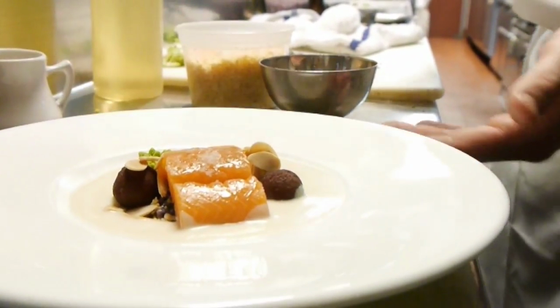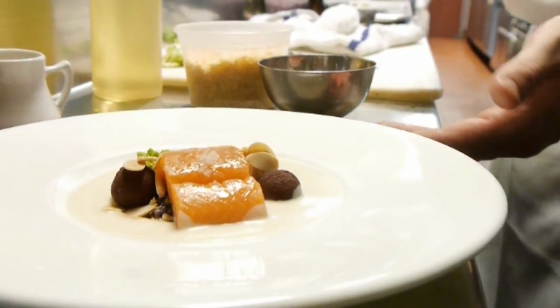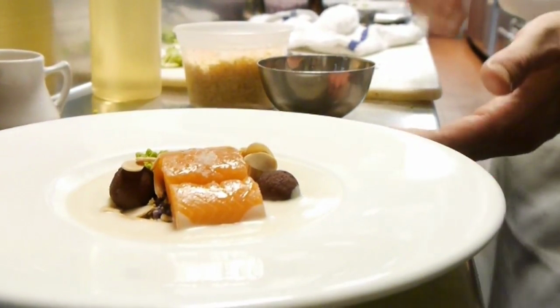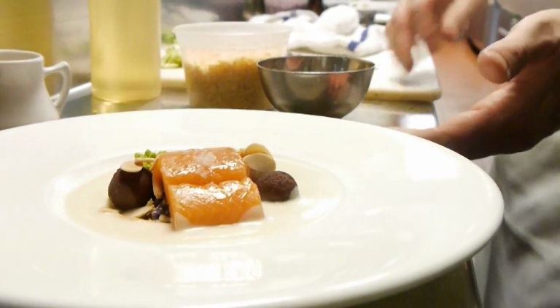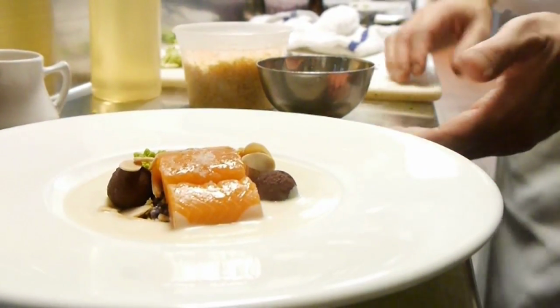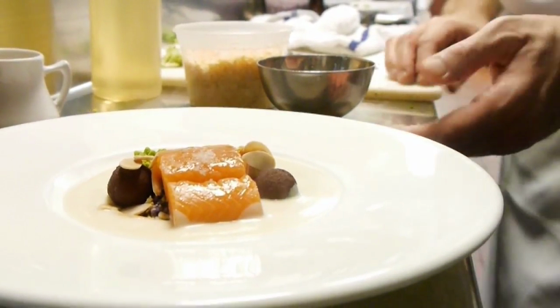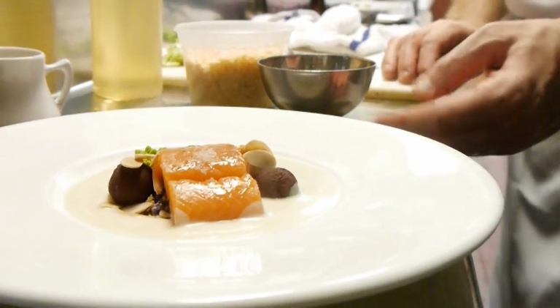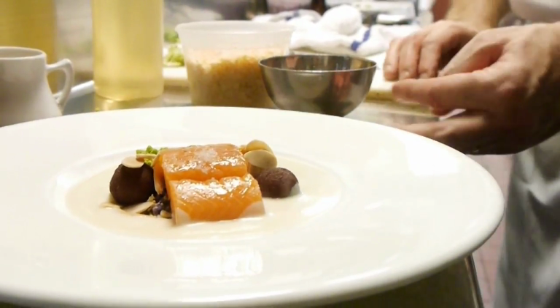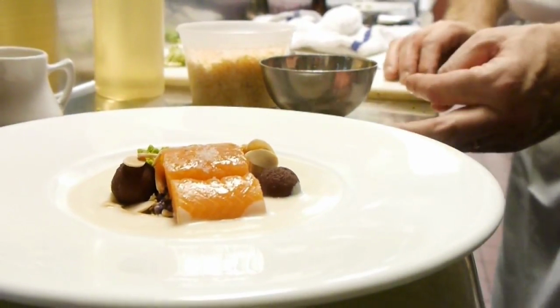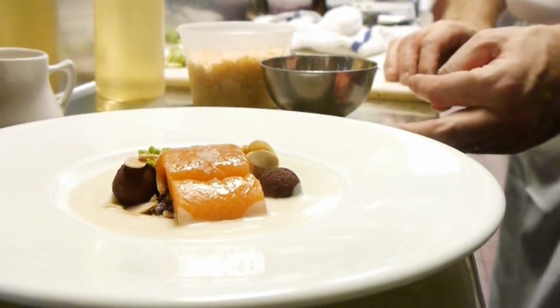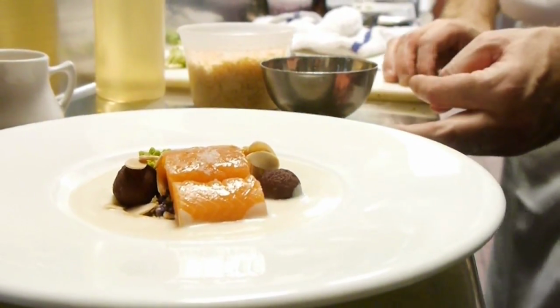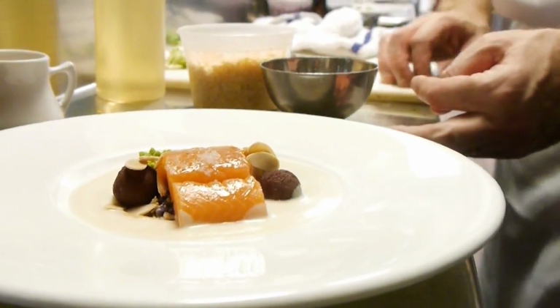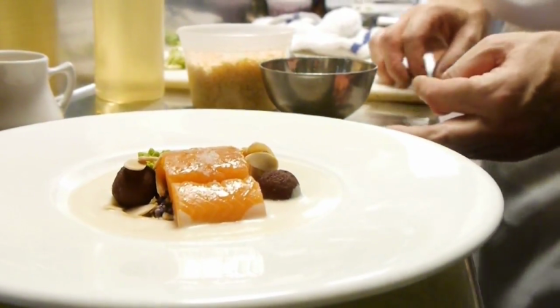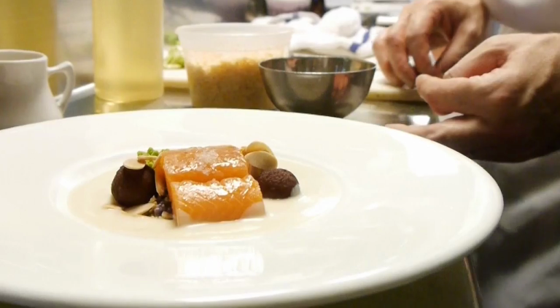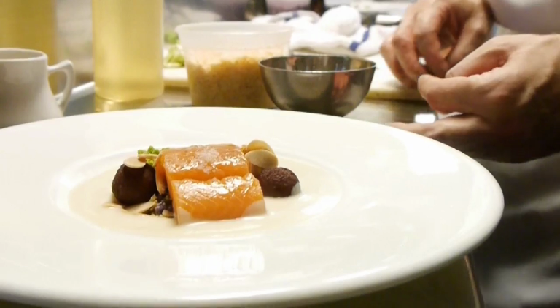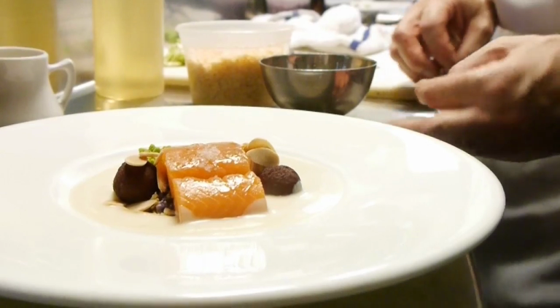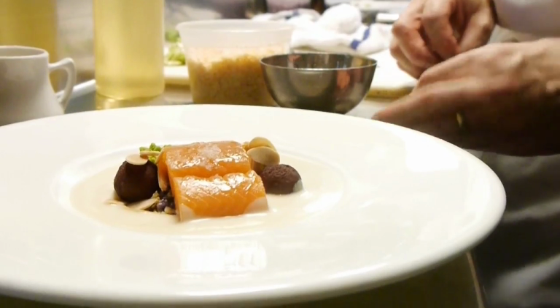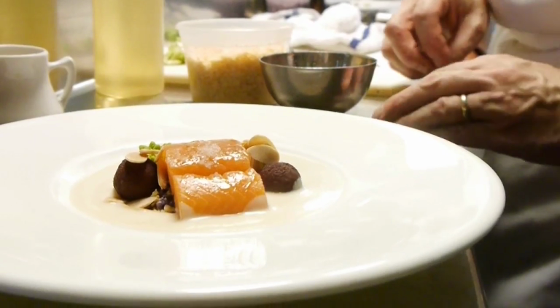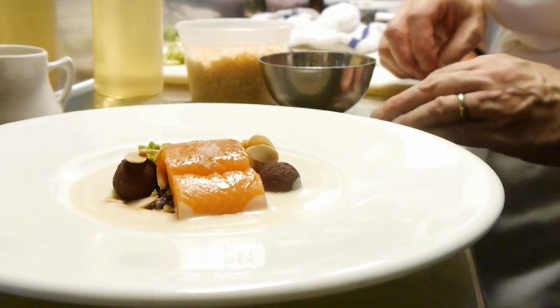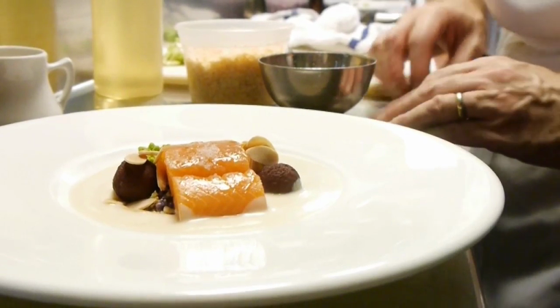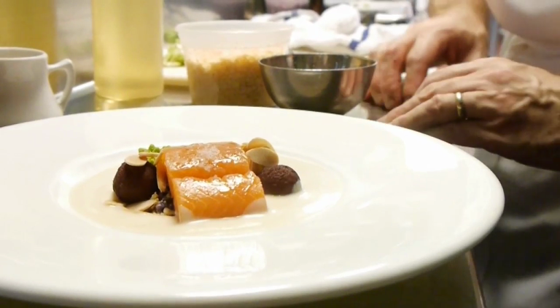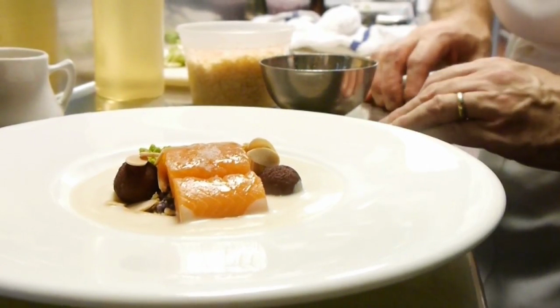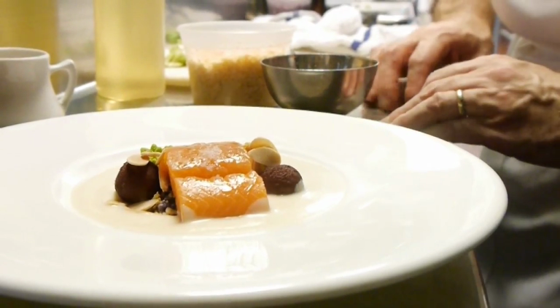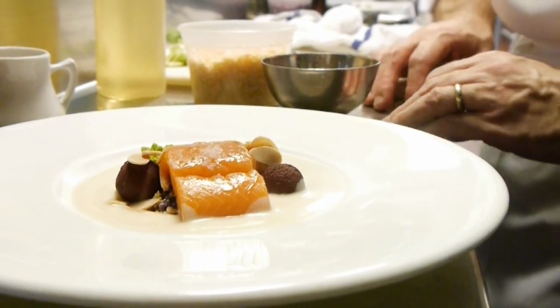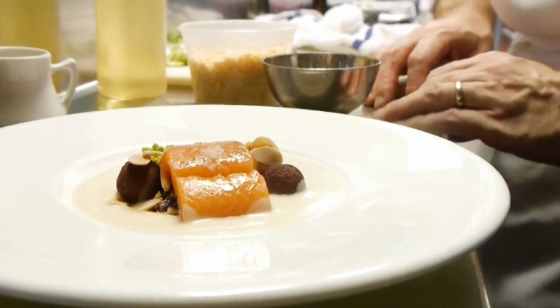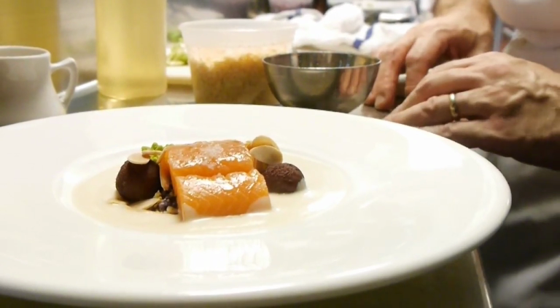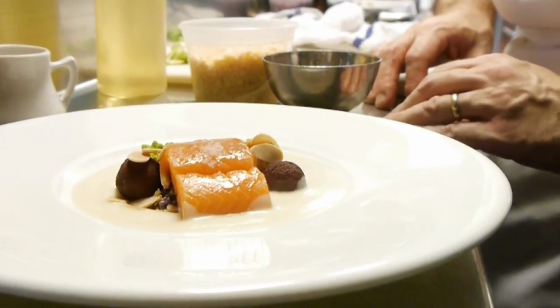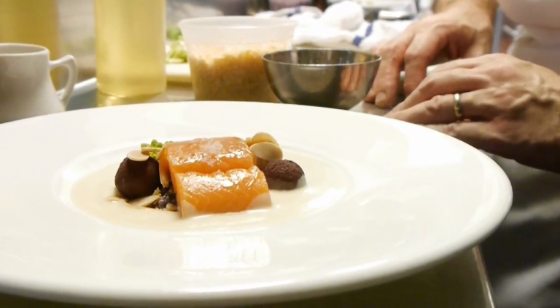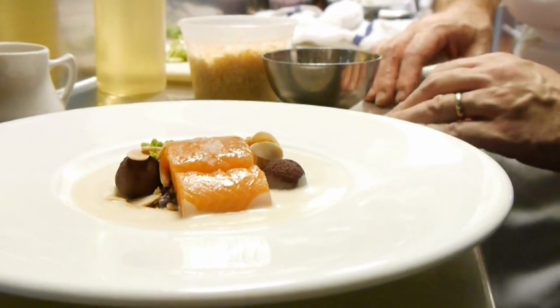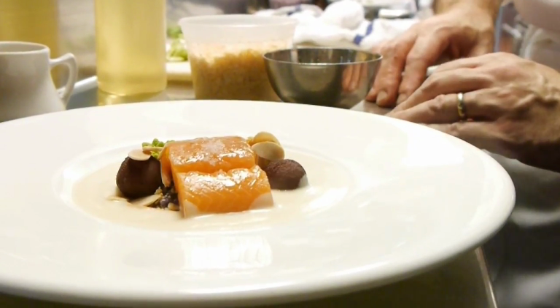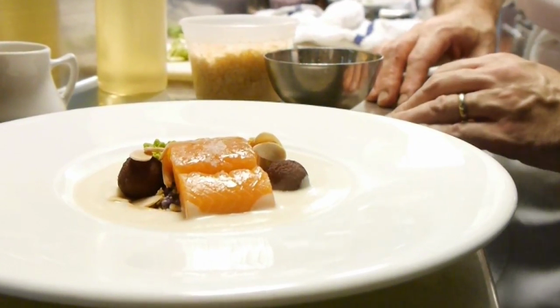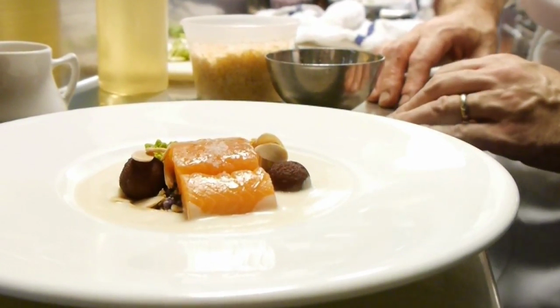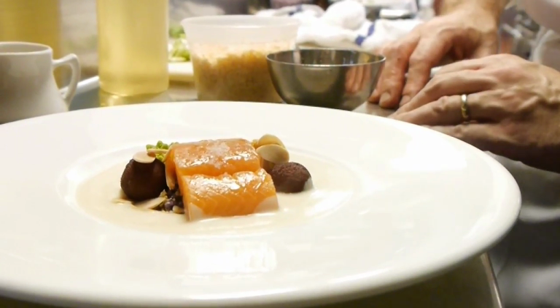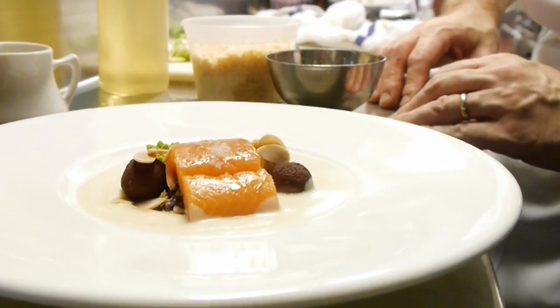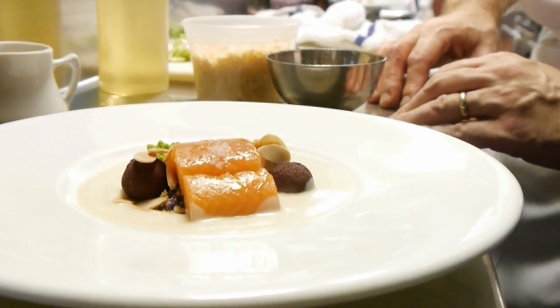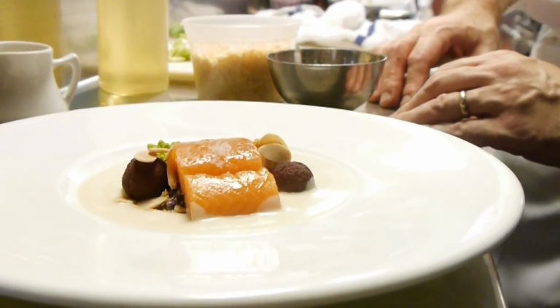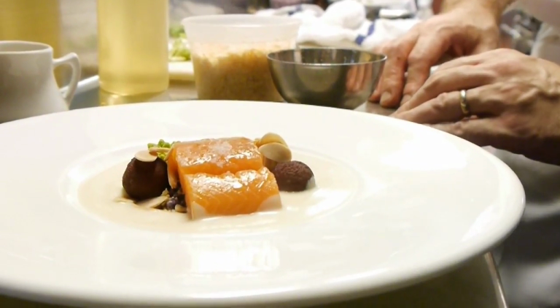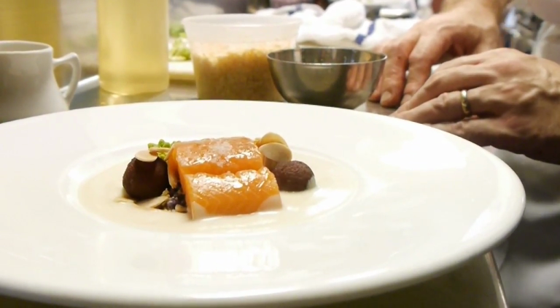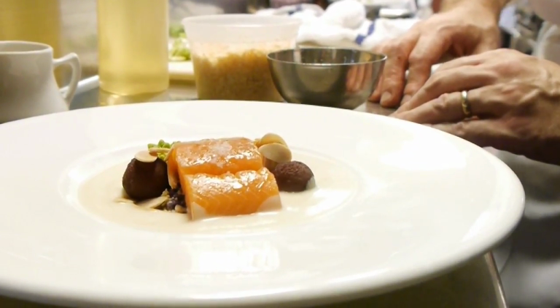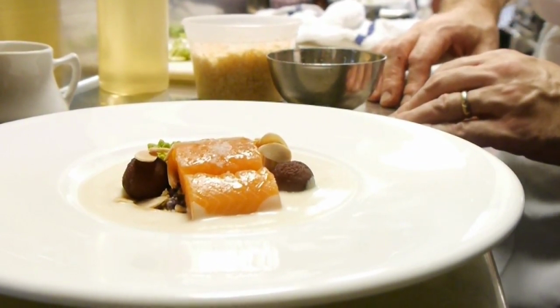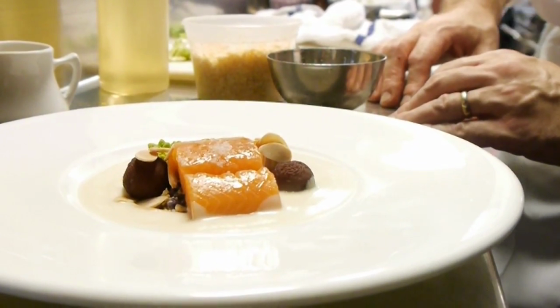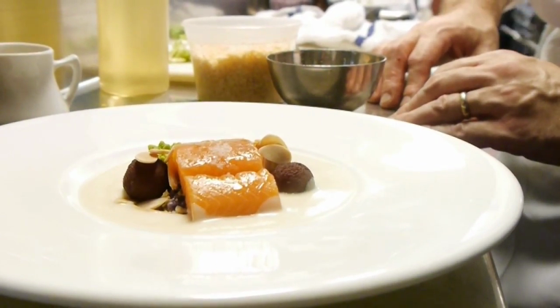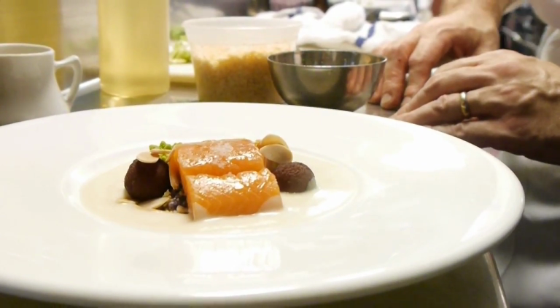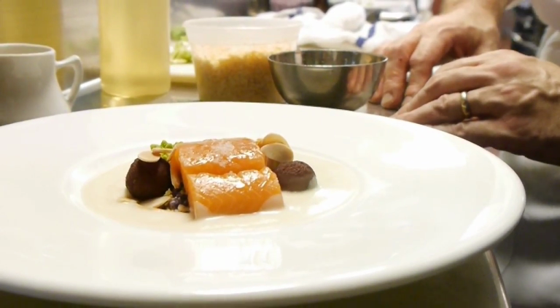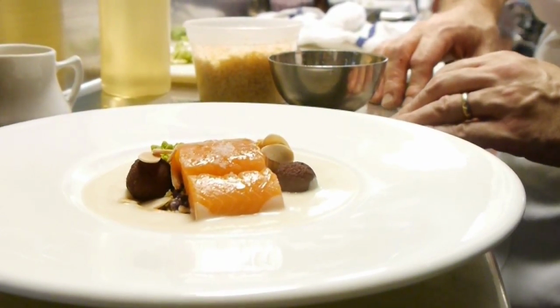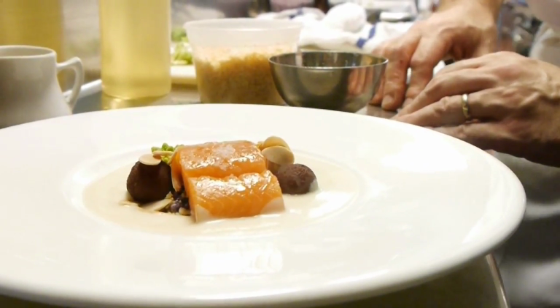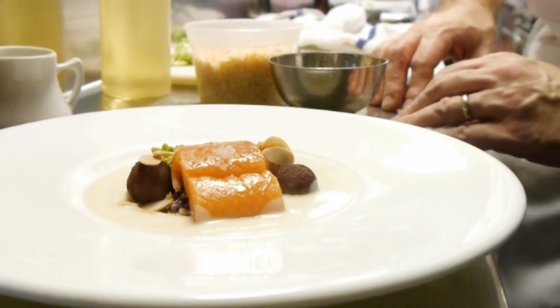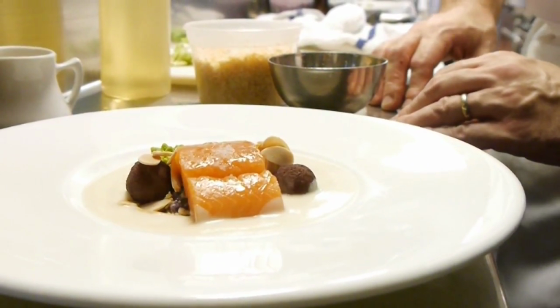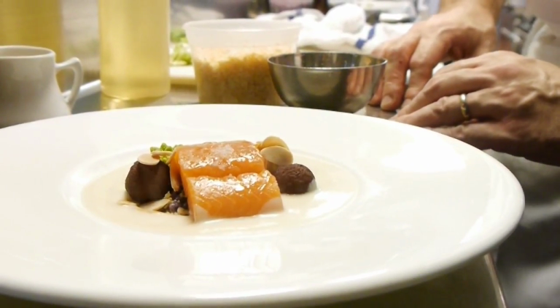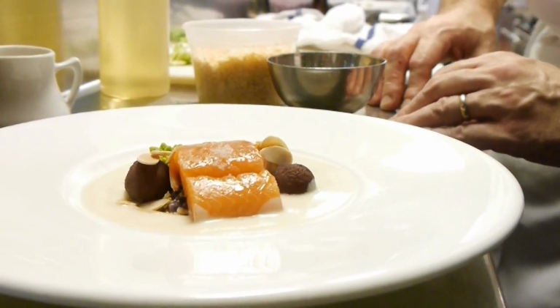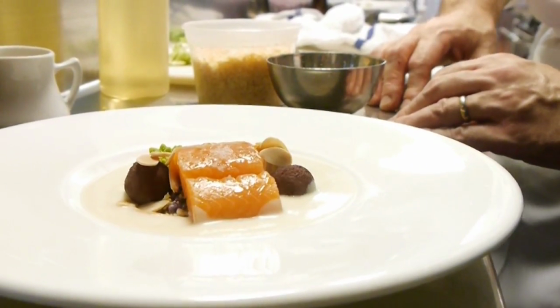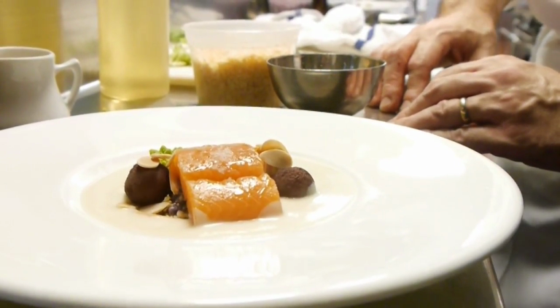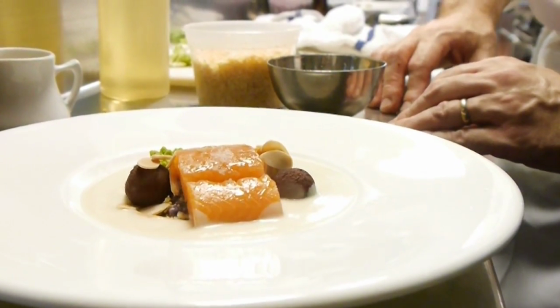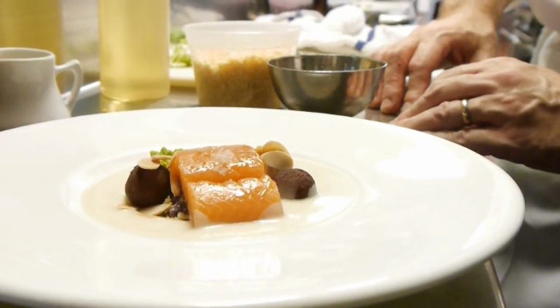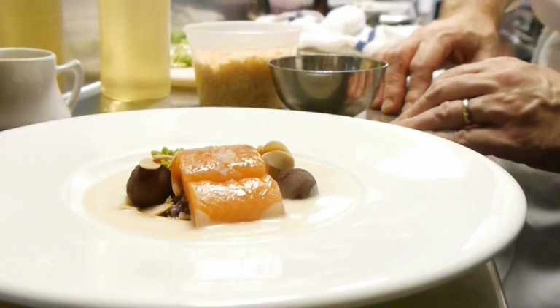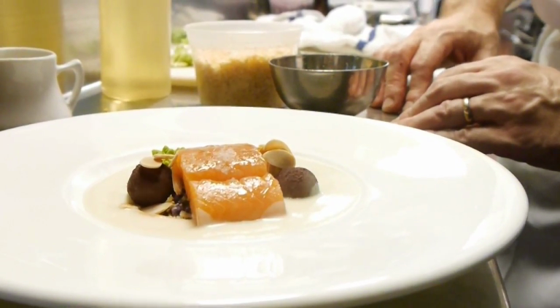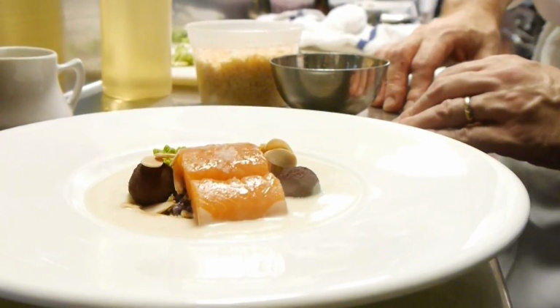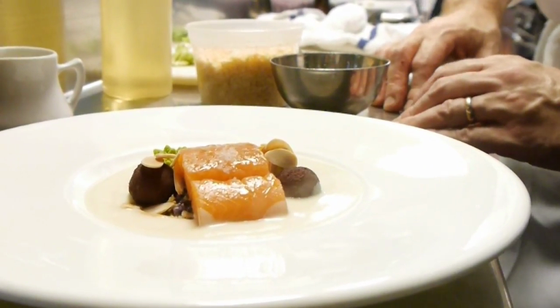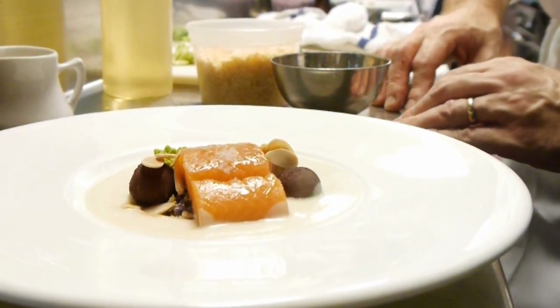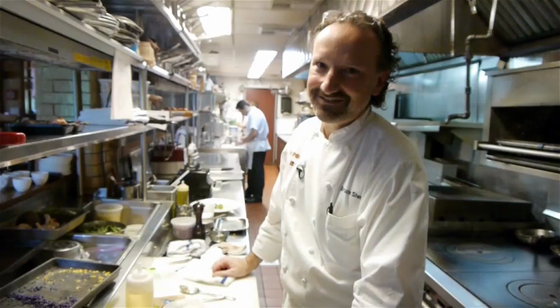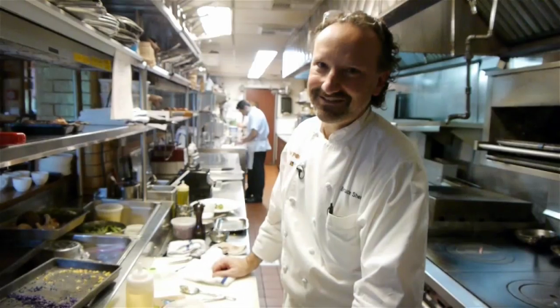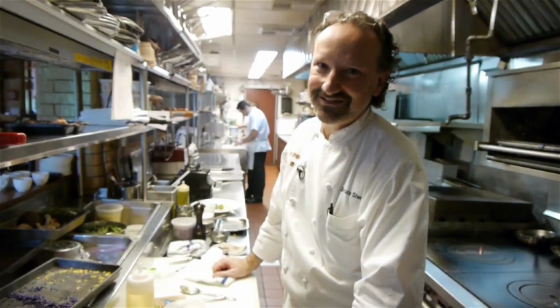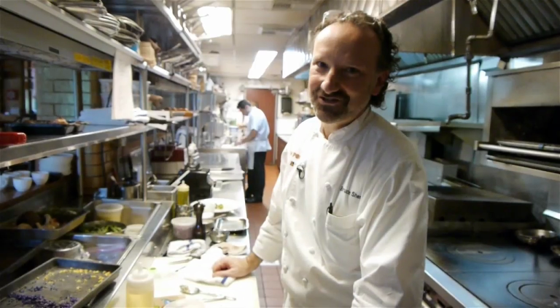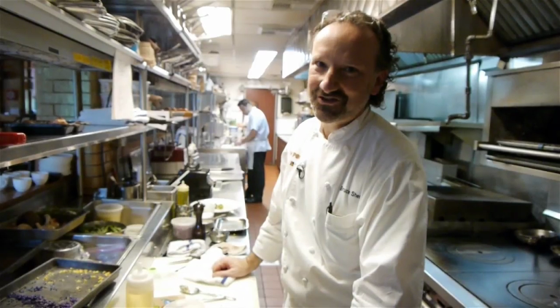And then we're ready to eat. Here it is — the smoked arctic char with purple and orange cauliflower, Romanesco and red wine pears. Bon appétit. Enjoy.